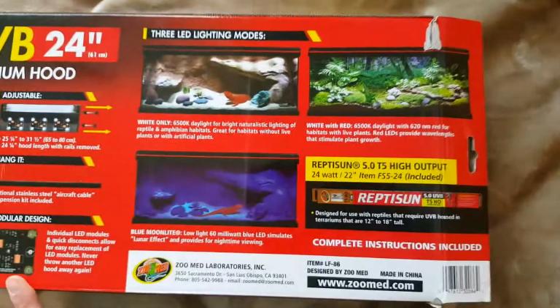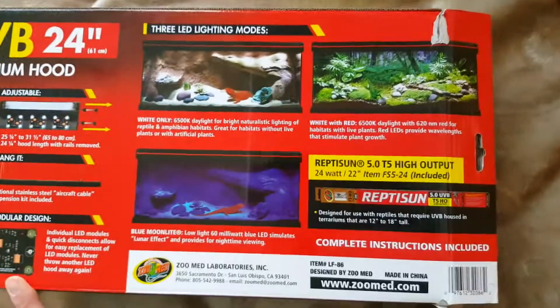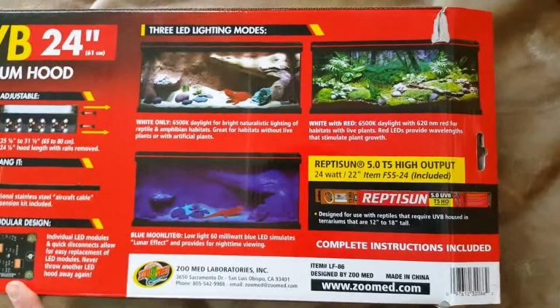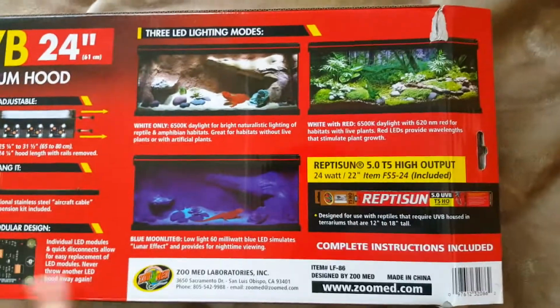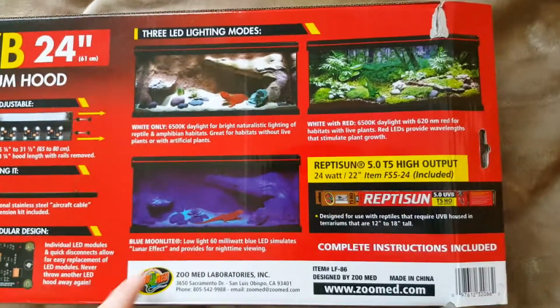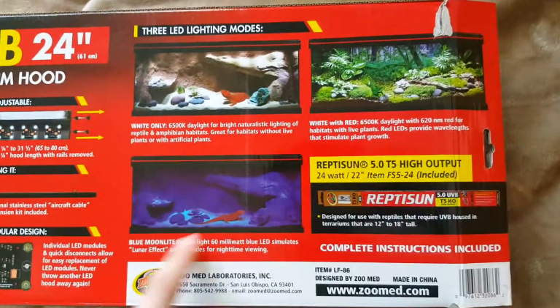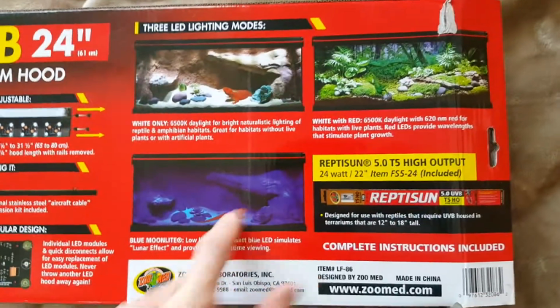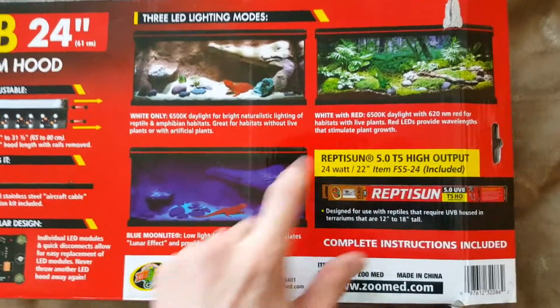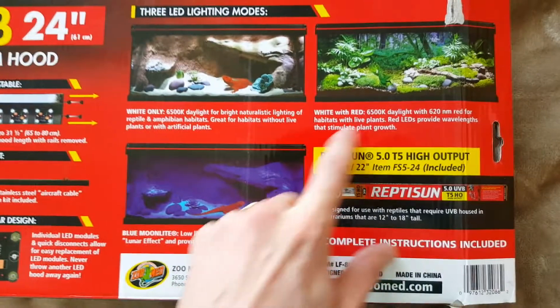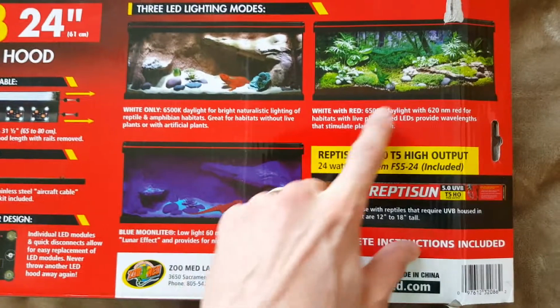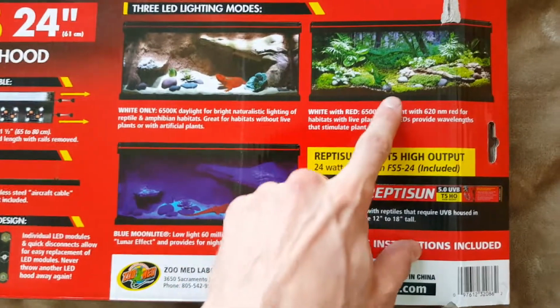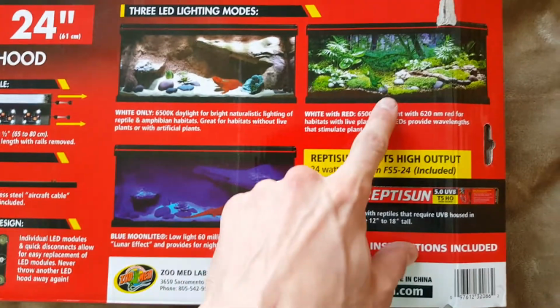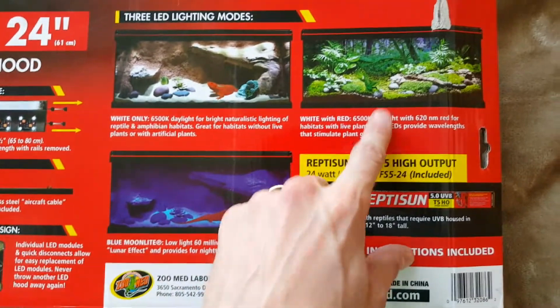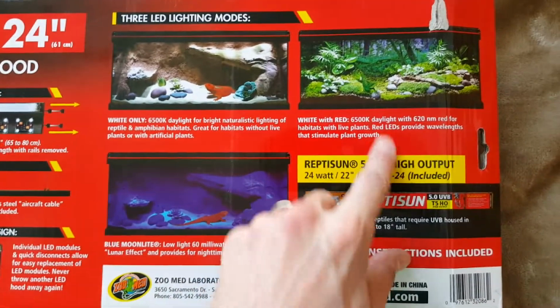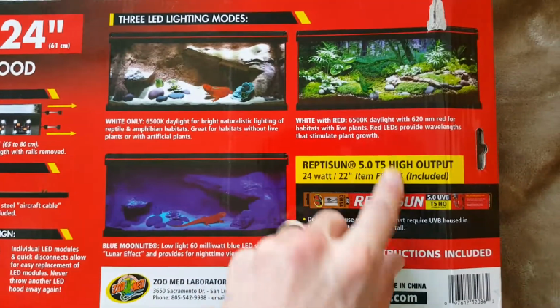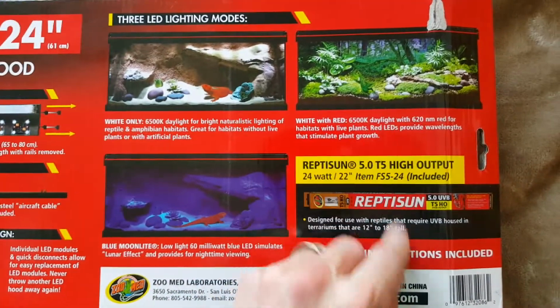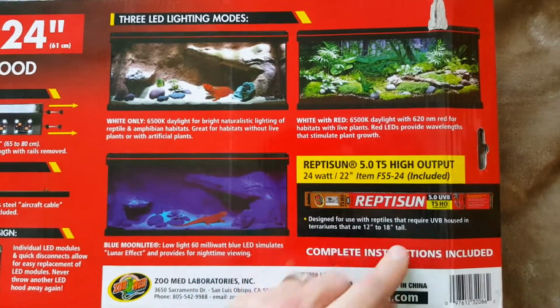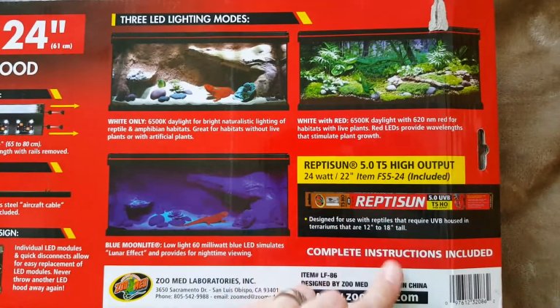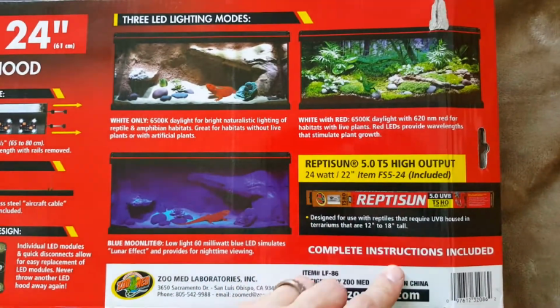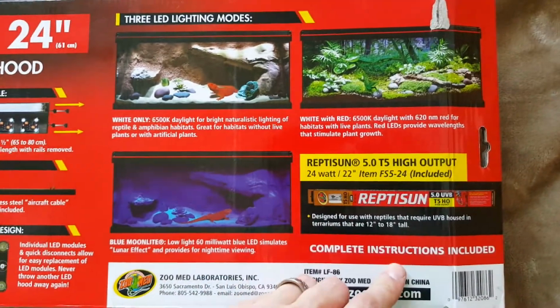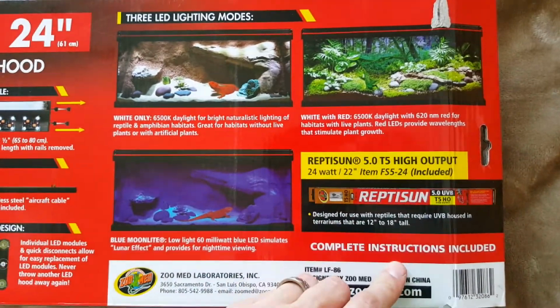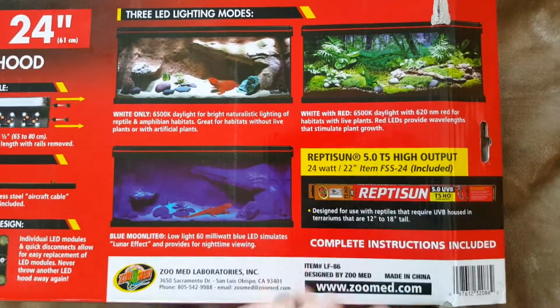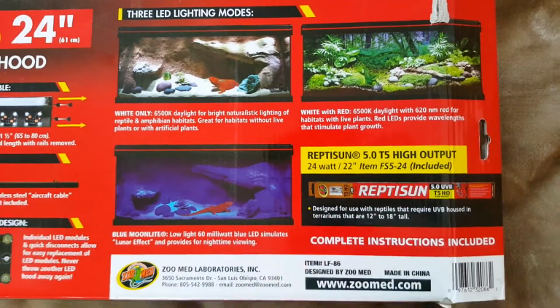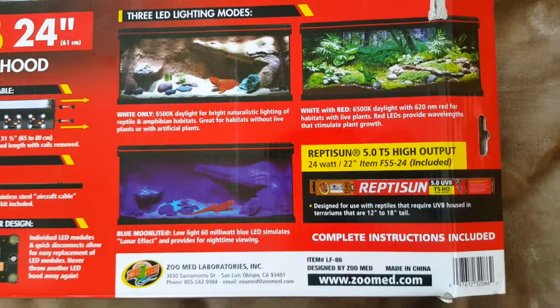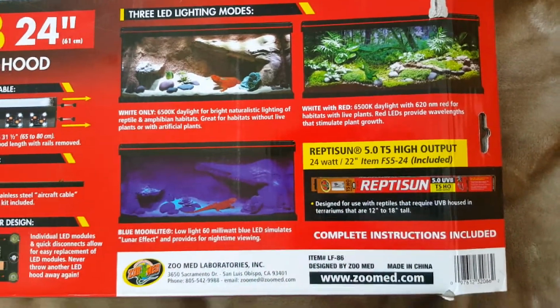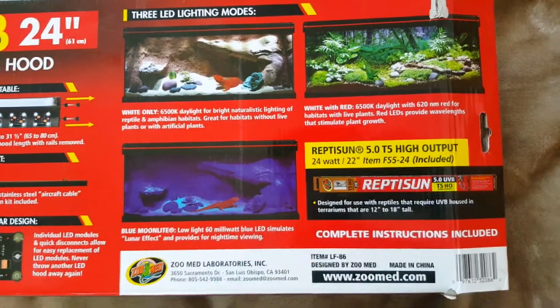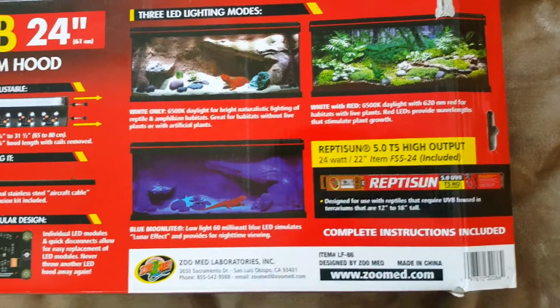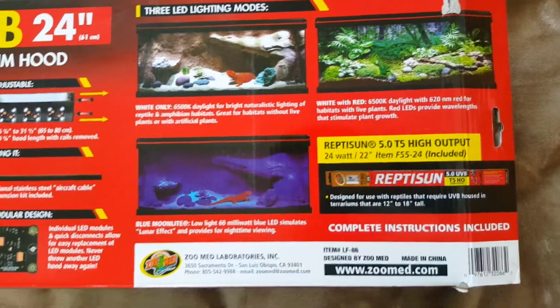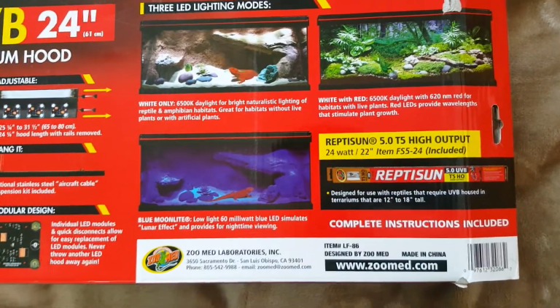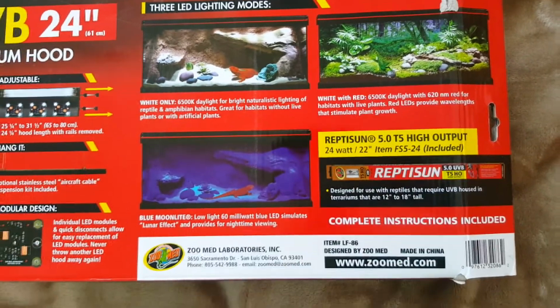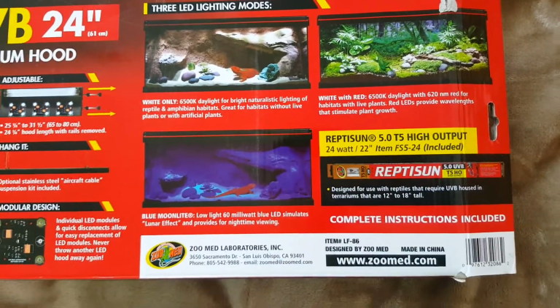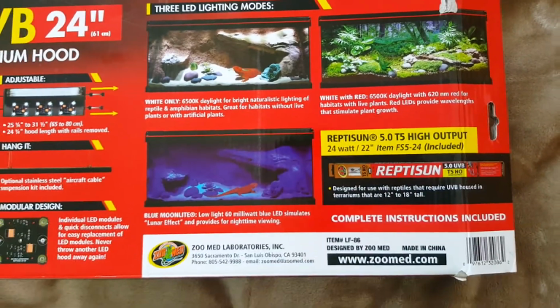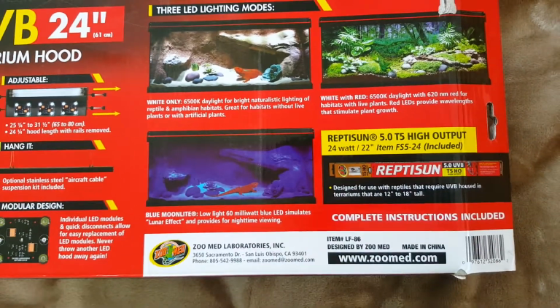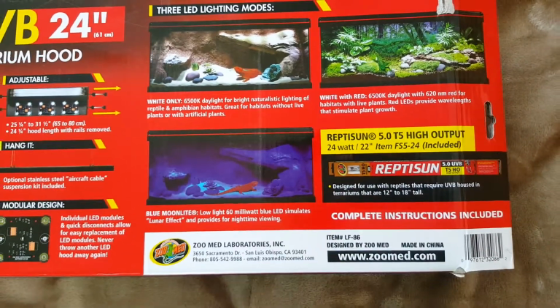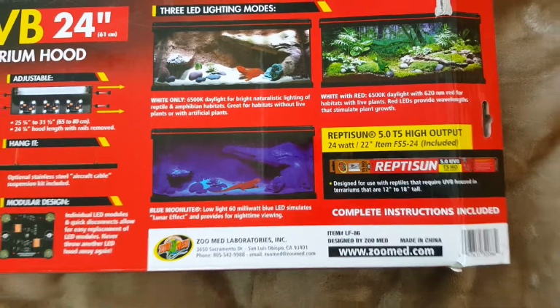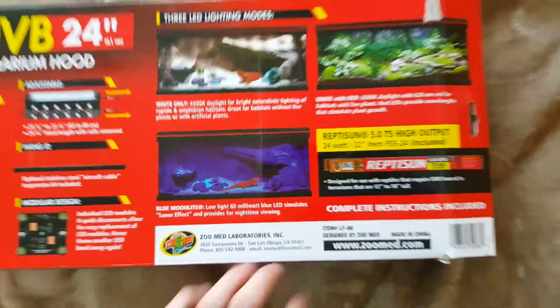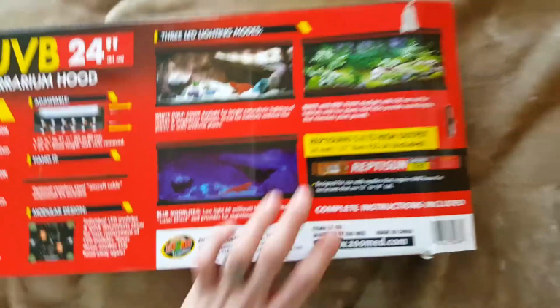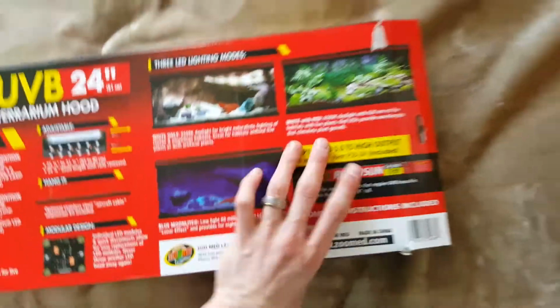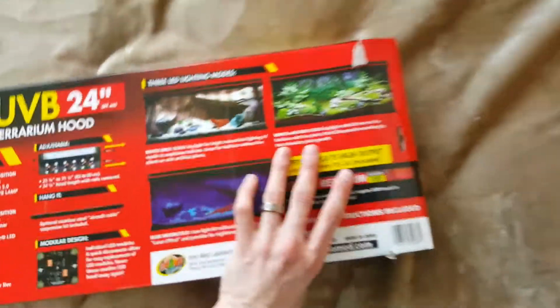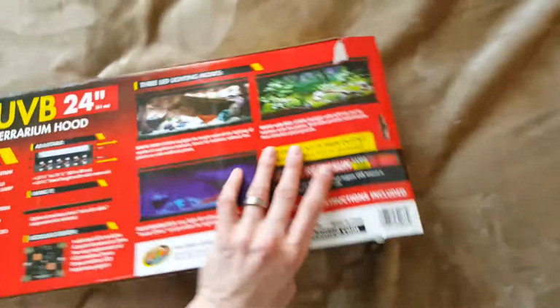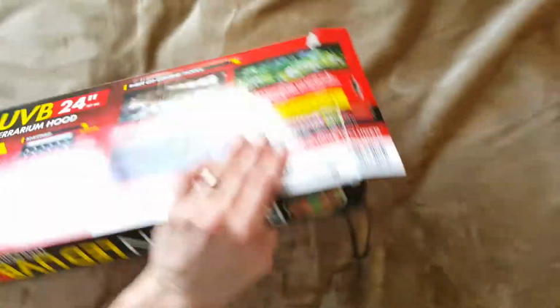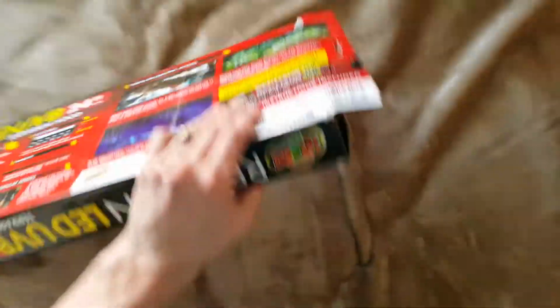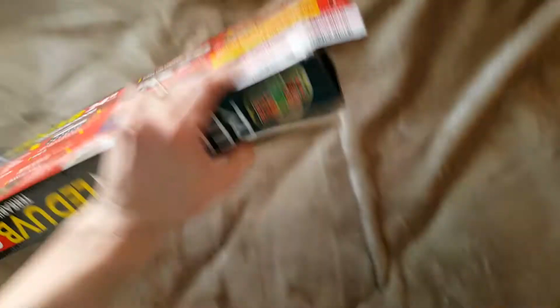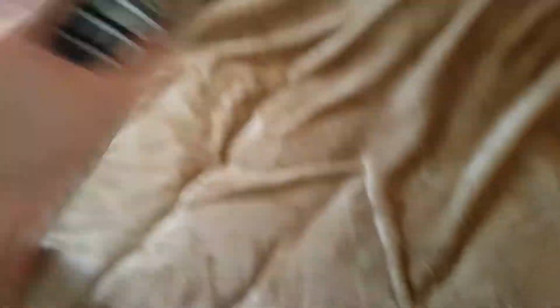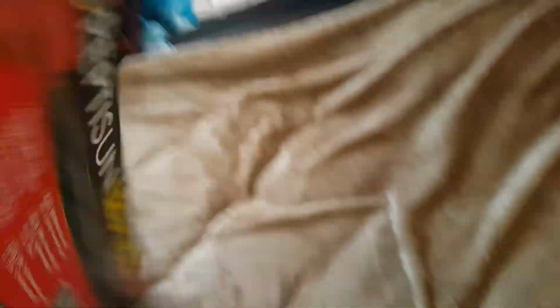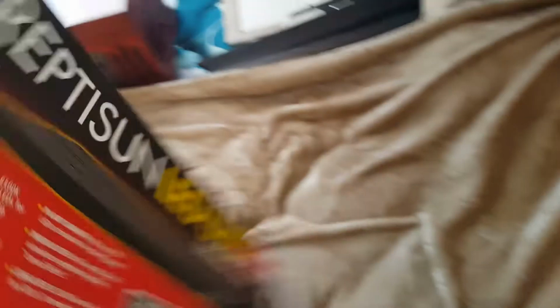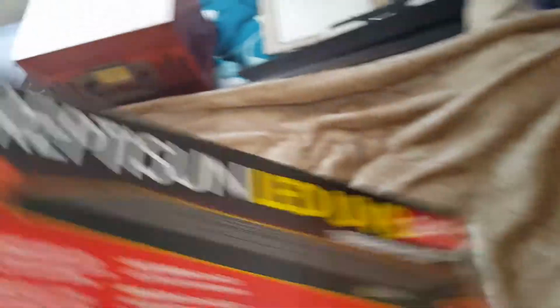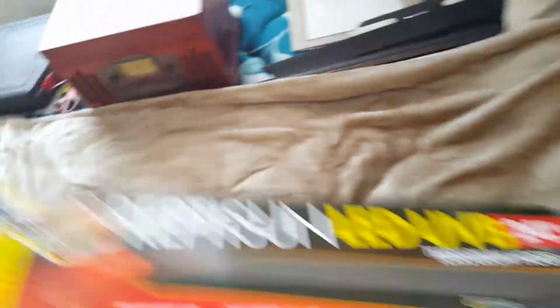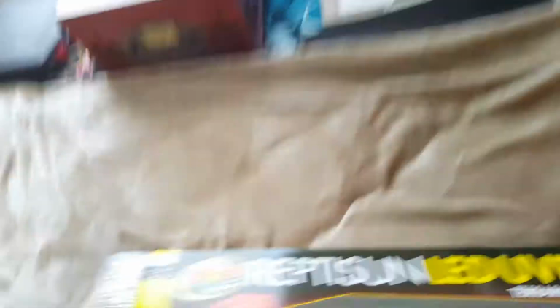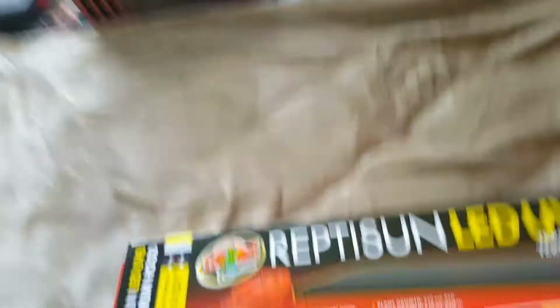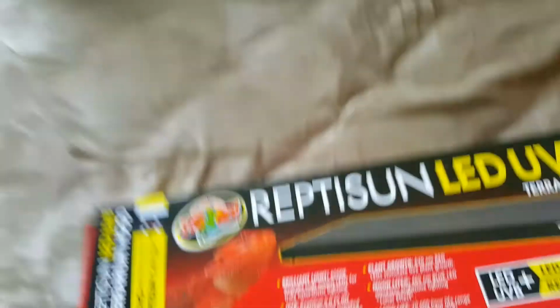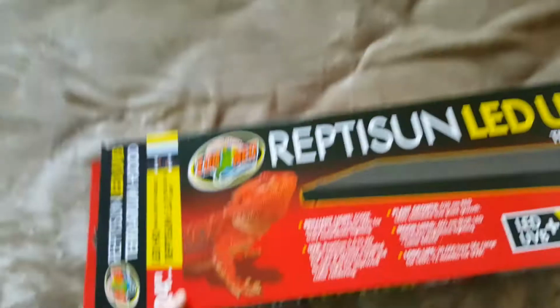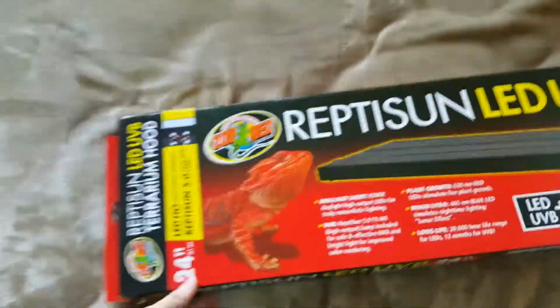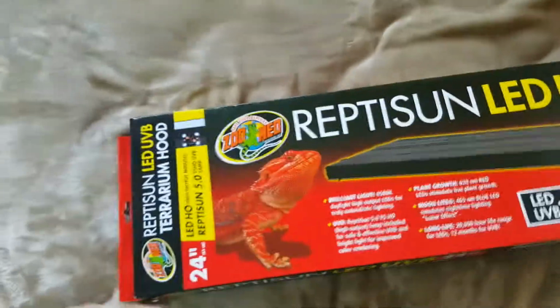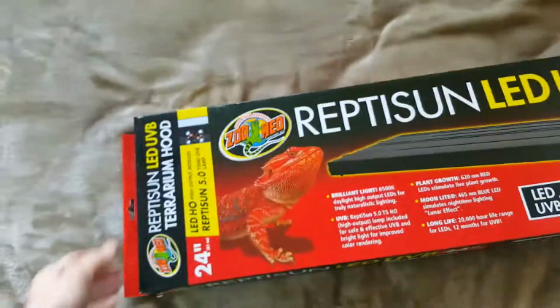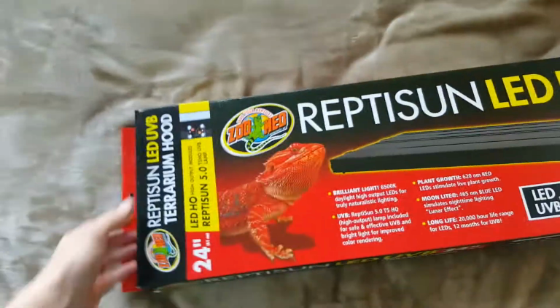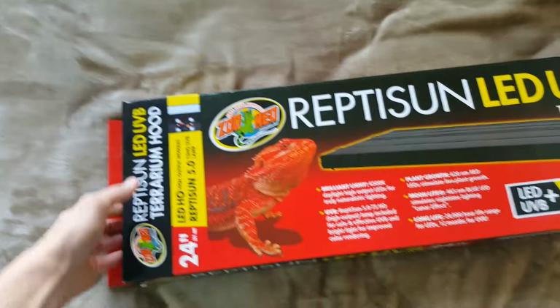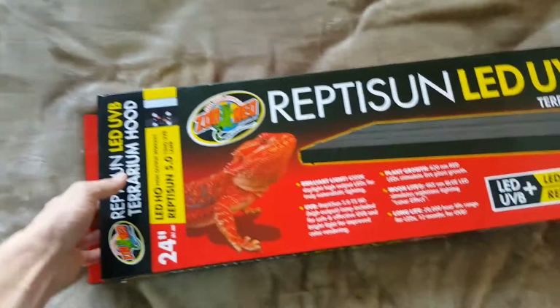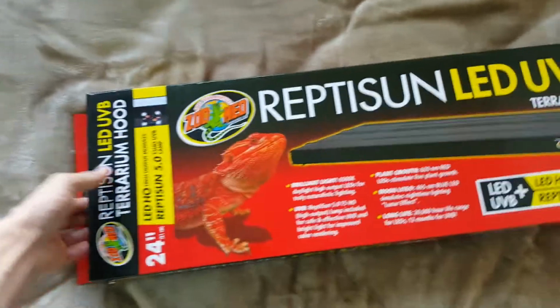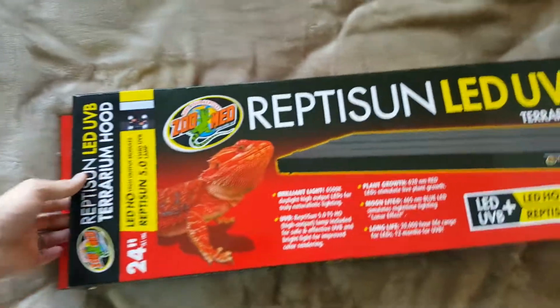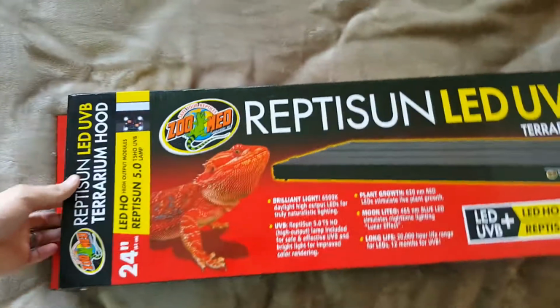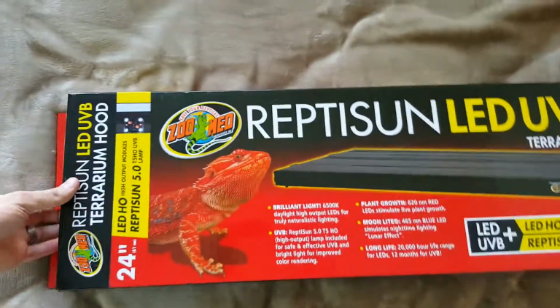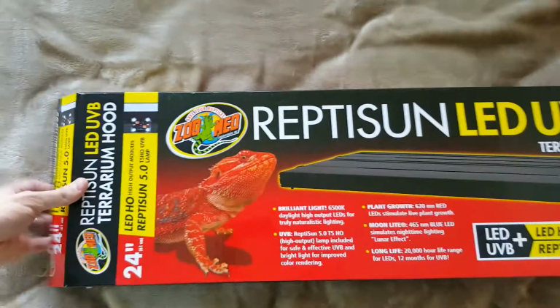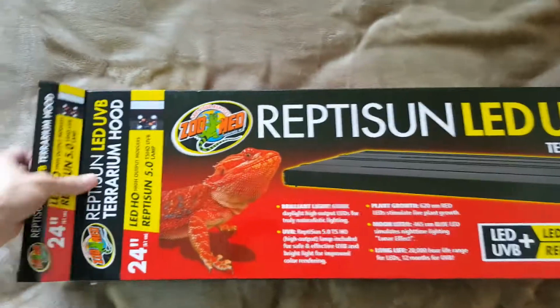This is what it looks like in the cage. Let's unbox it.